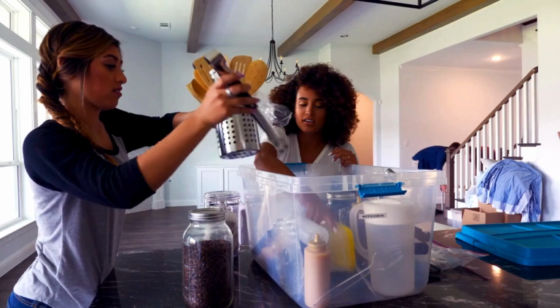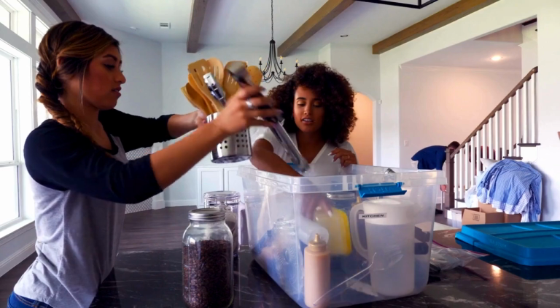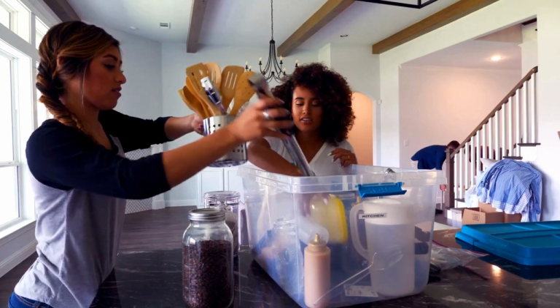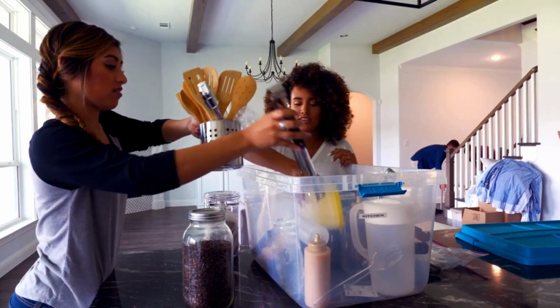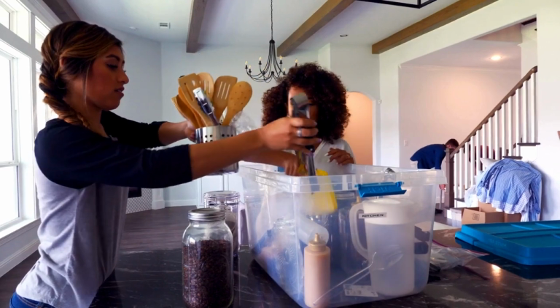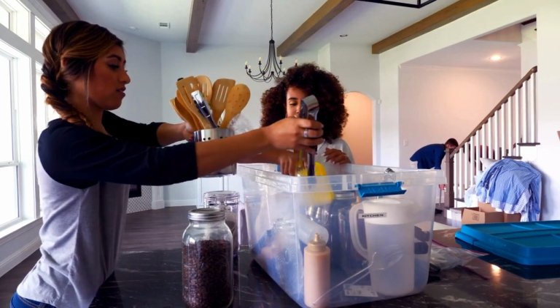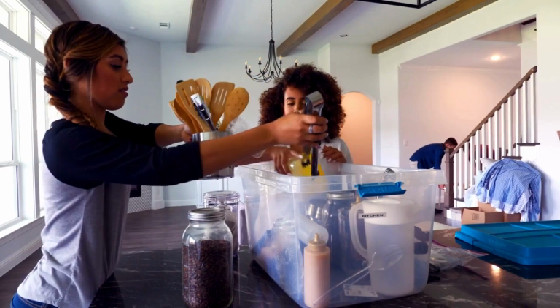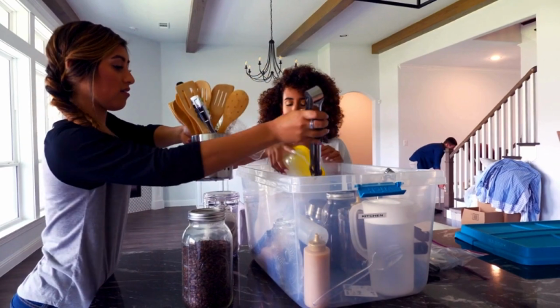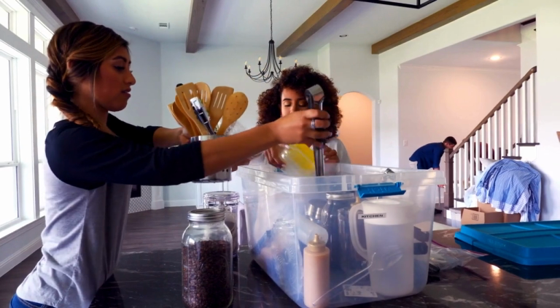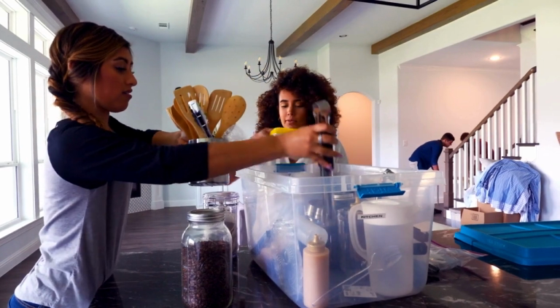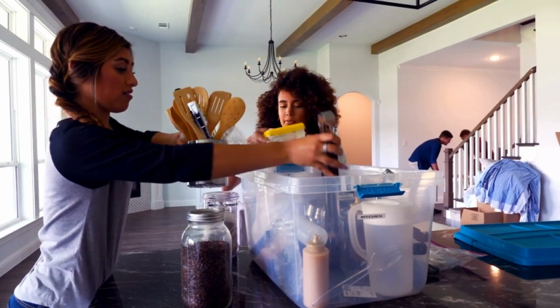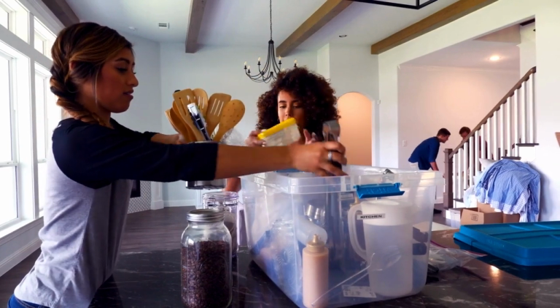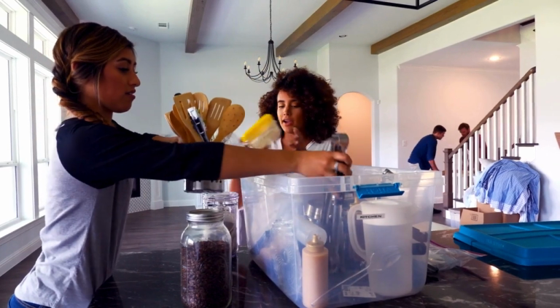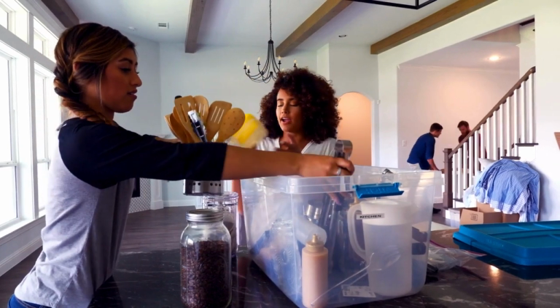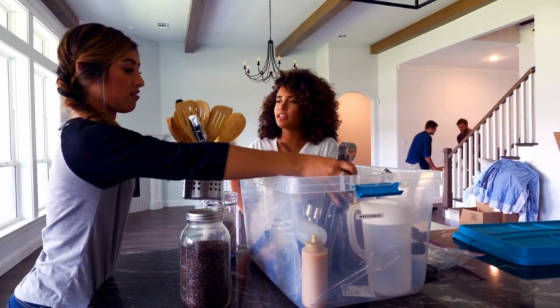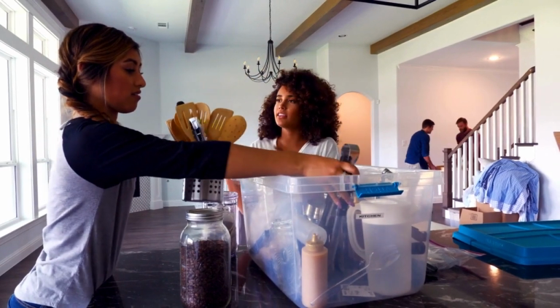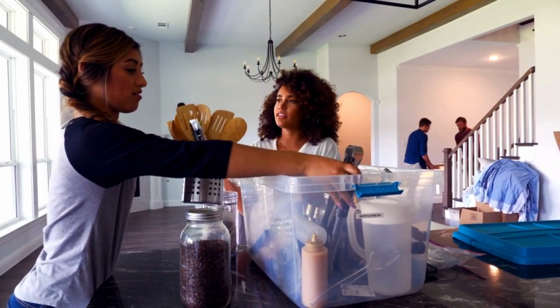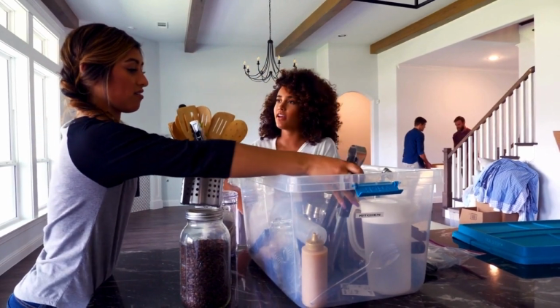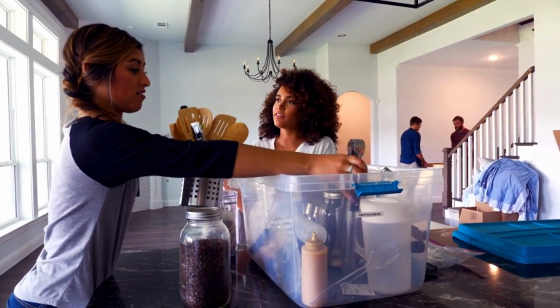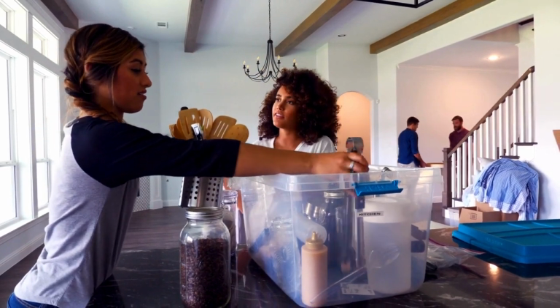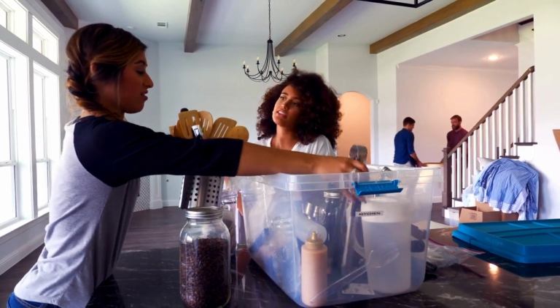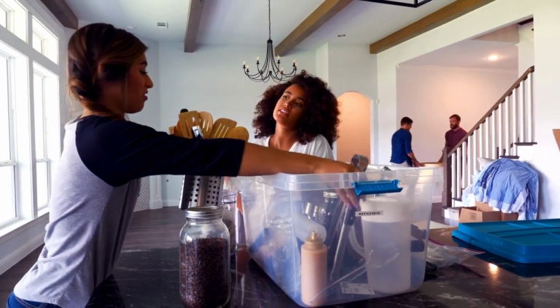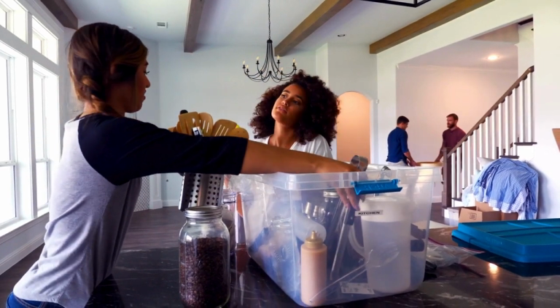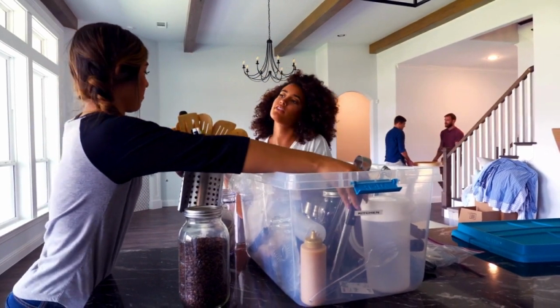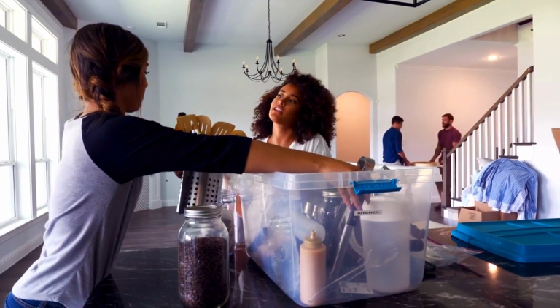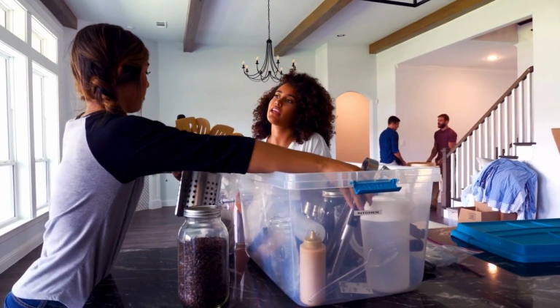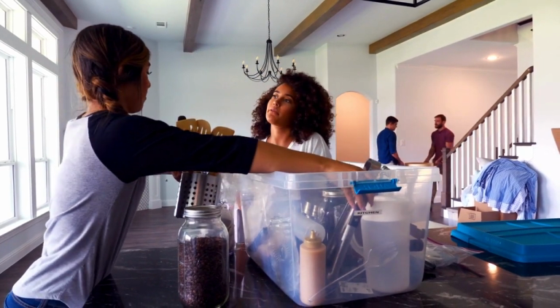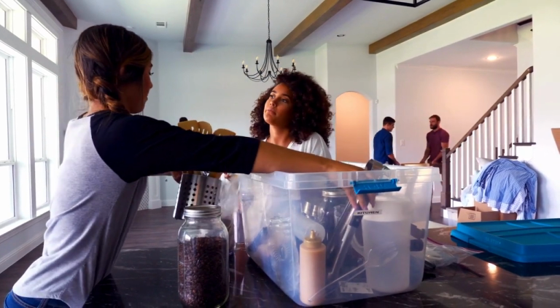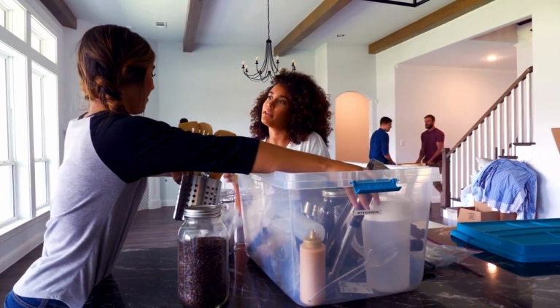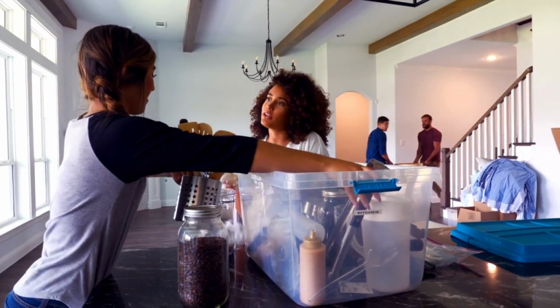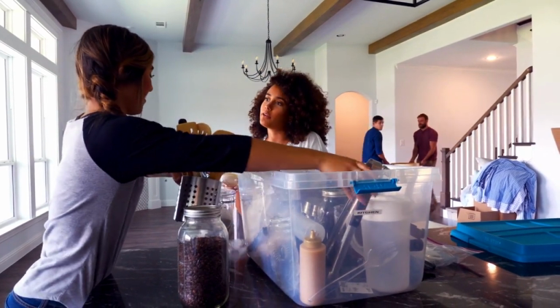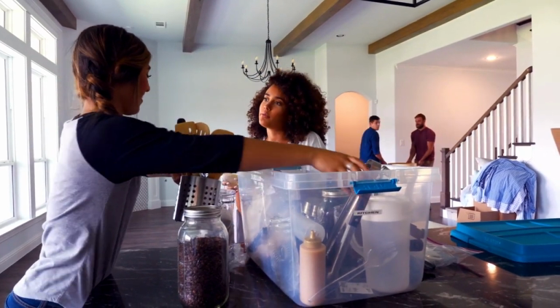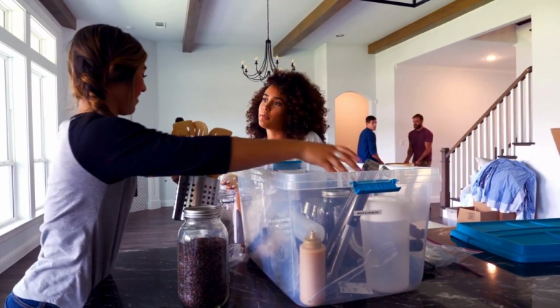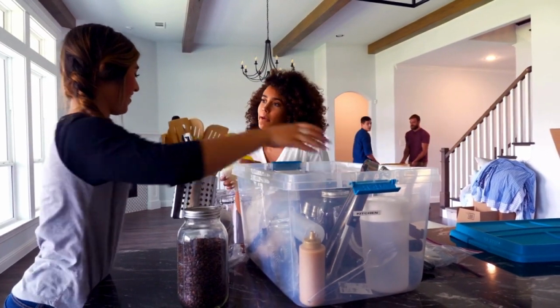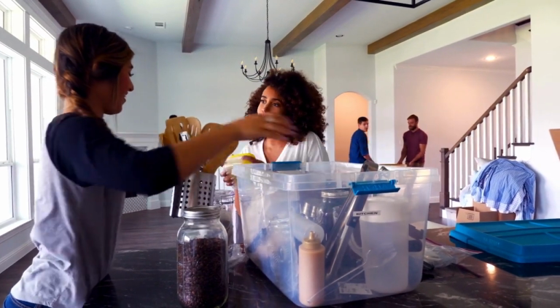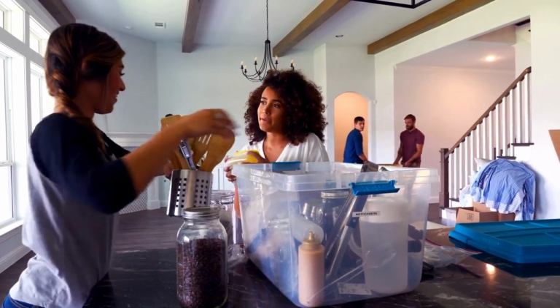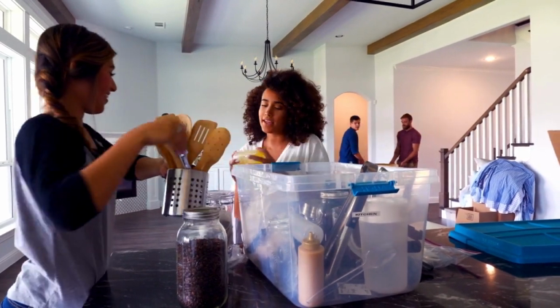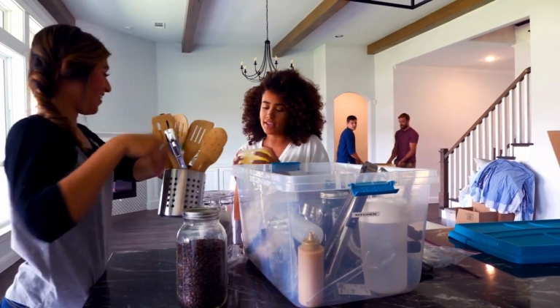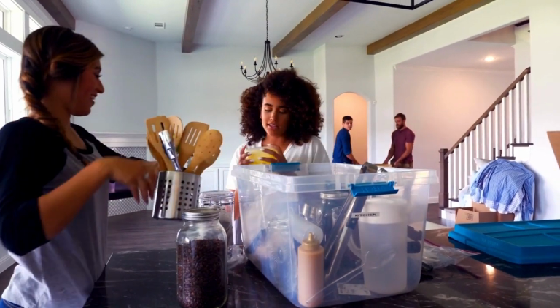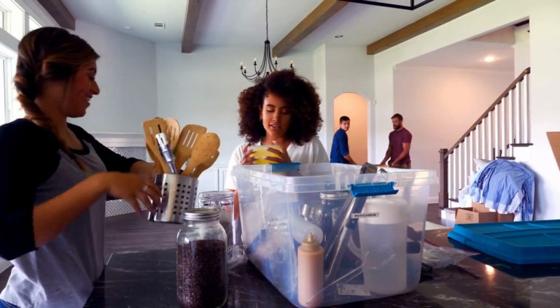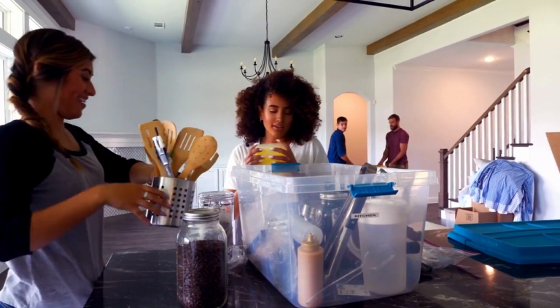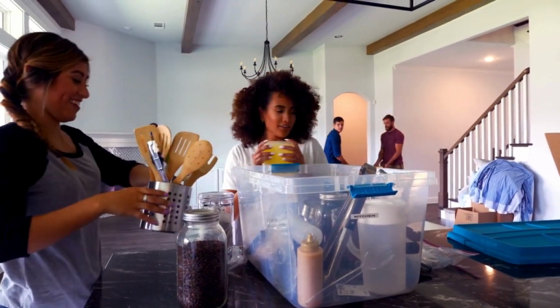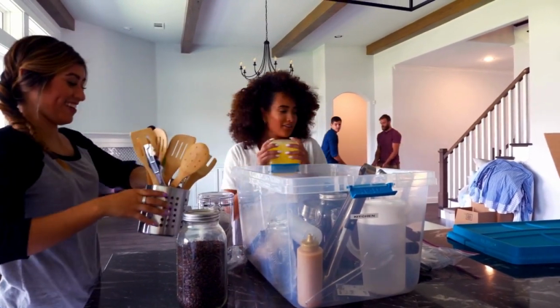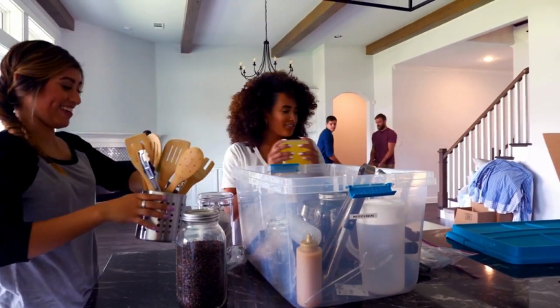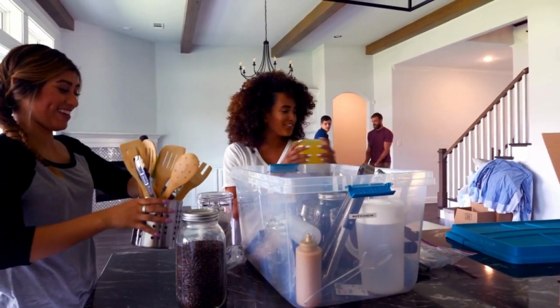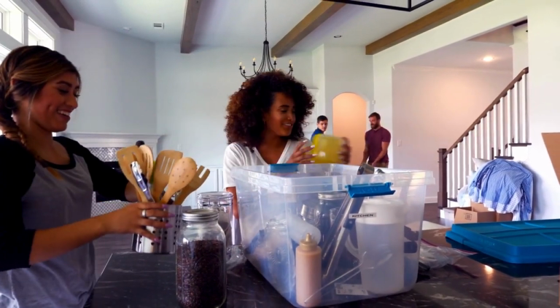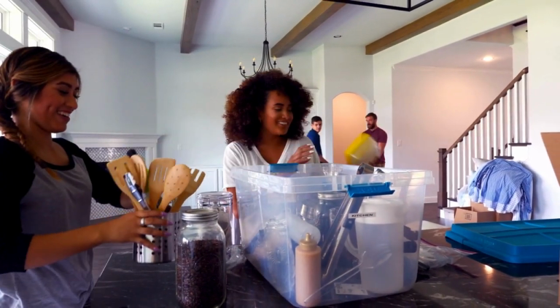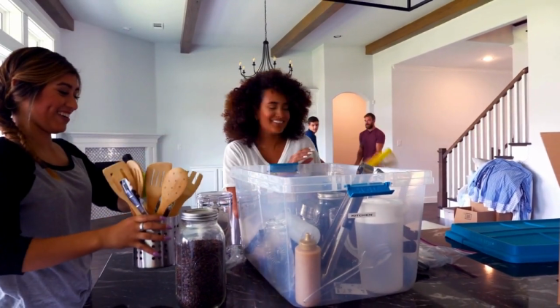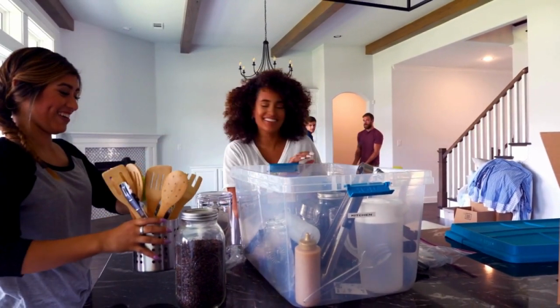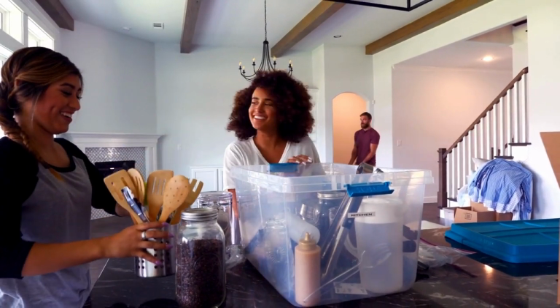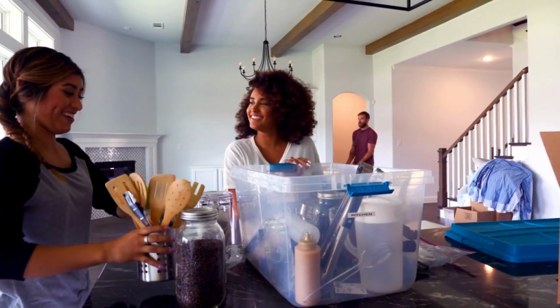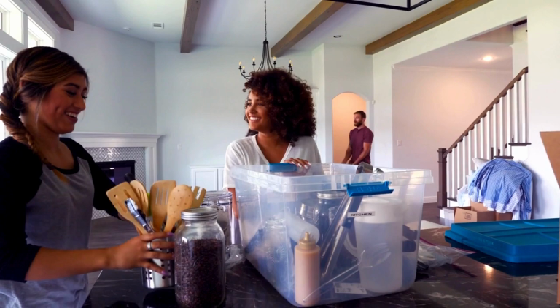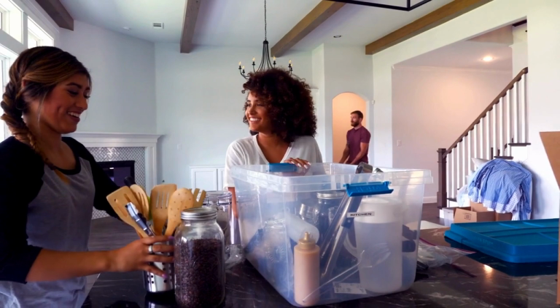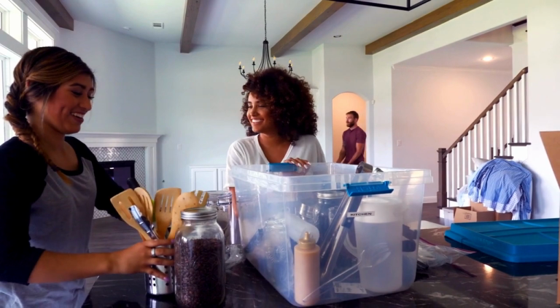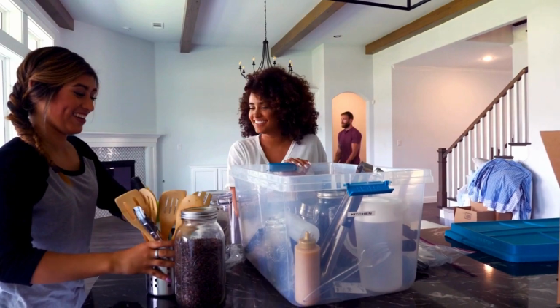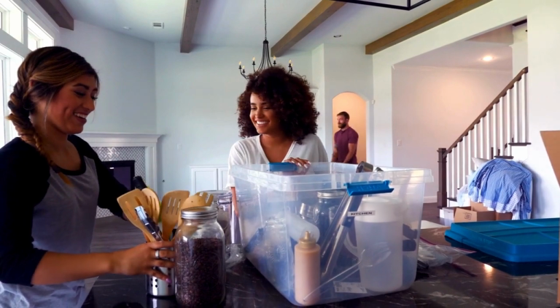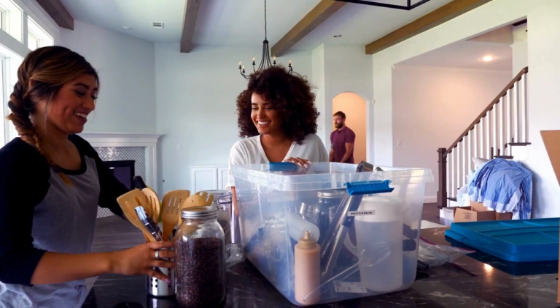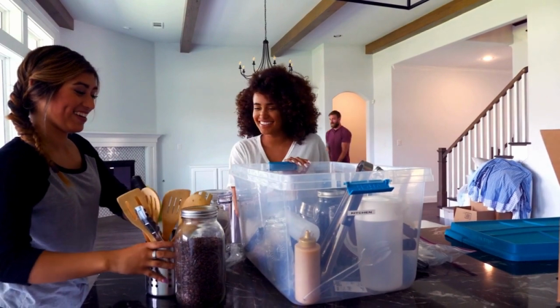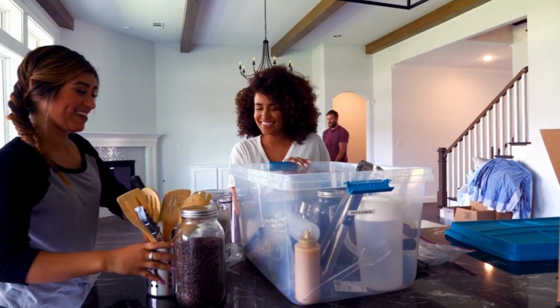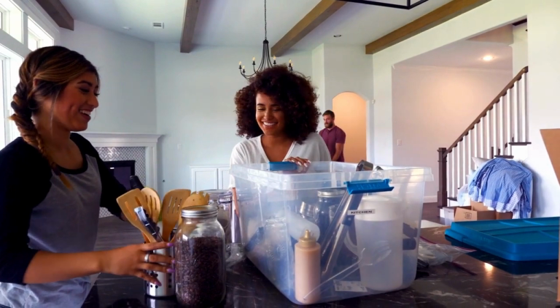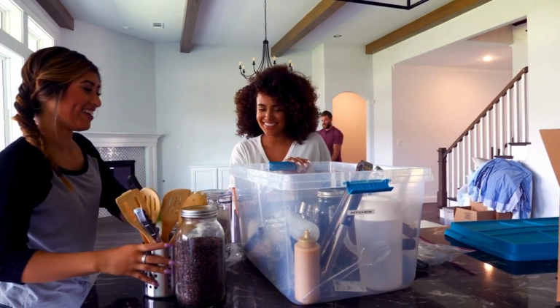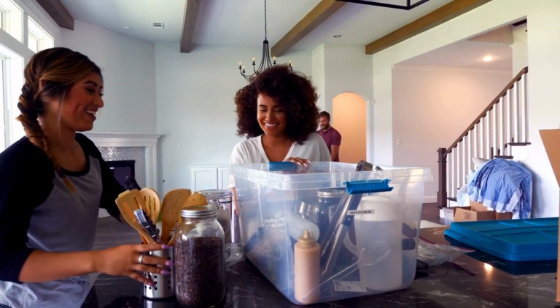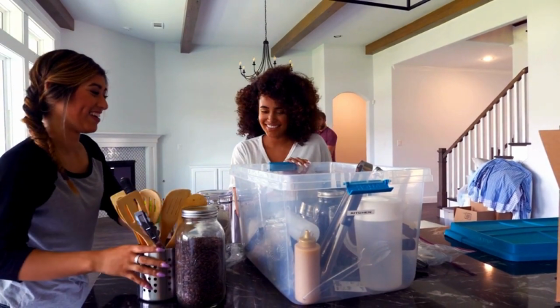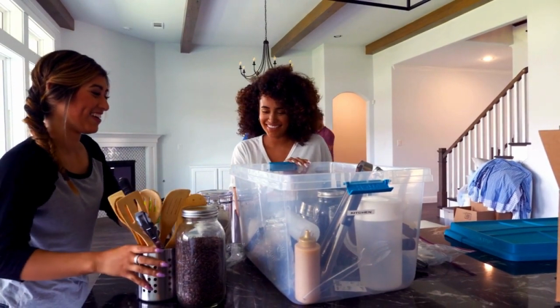Welcome to the ultimate guide to deep cleaning your home. First, declutter and organize each room to make cleaning more efficient.